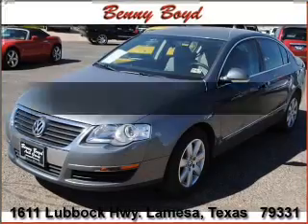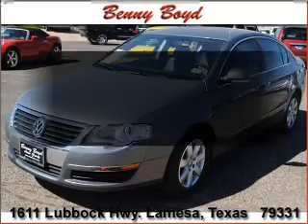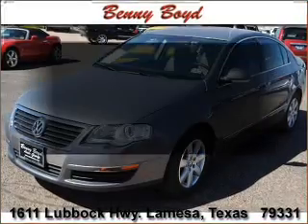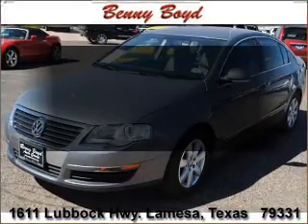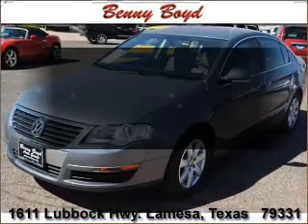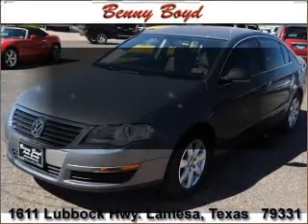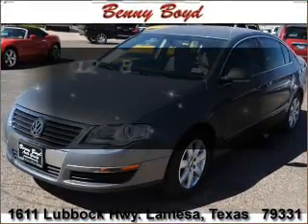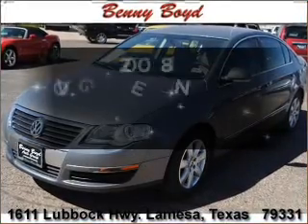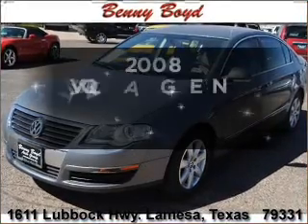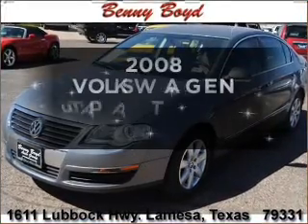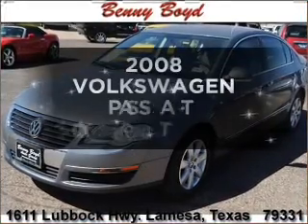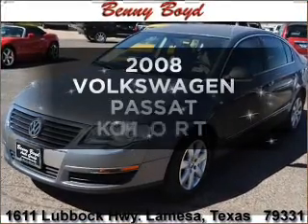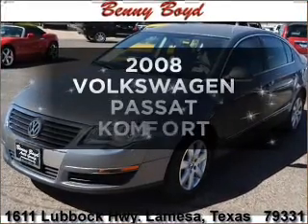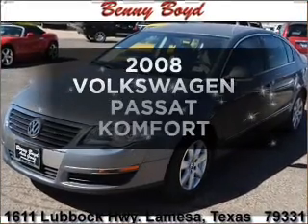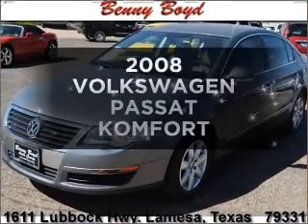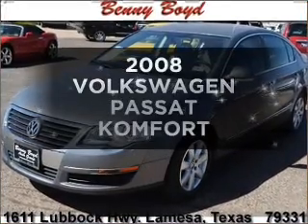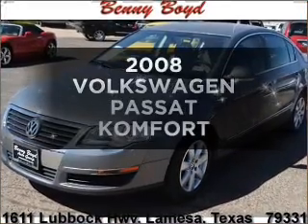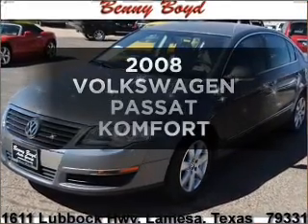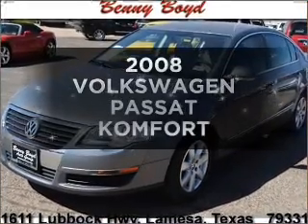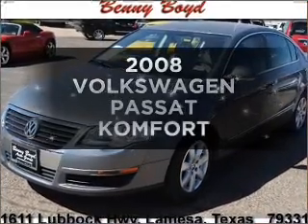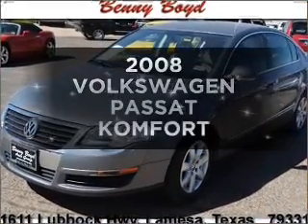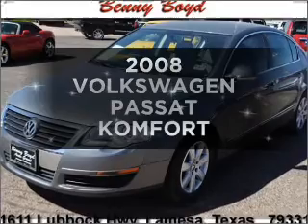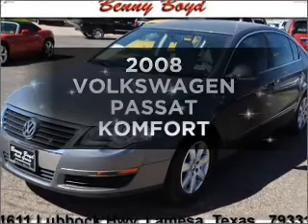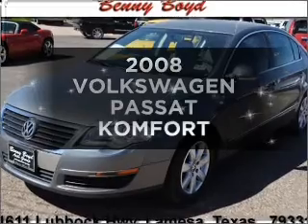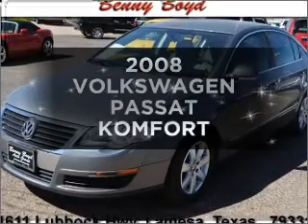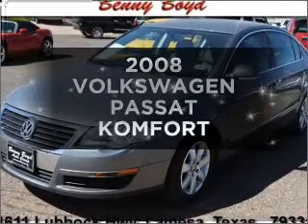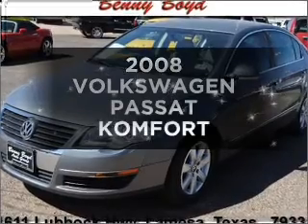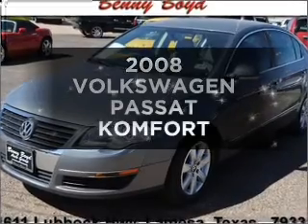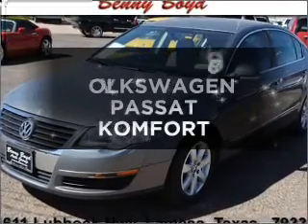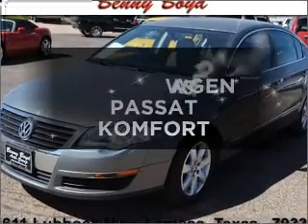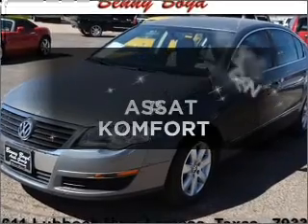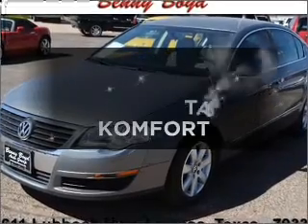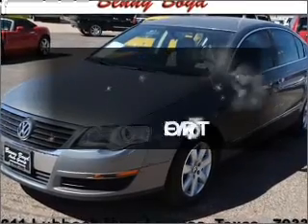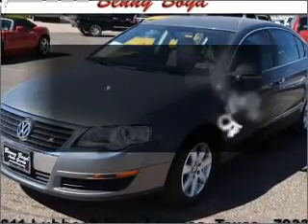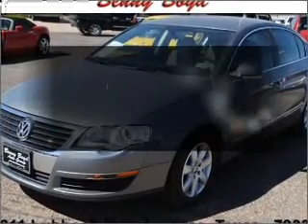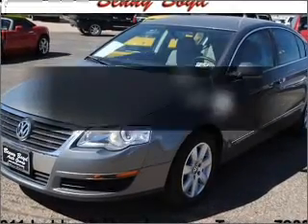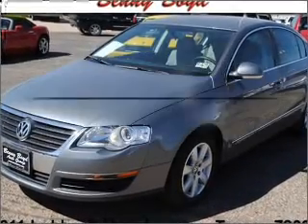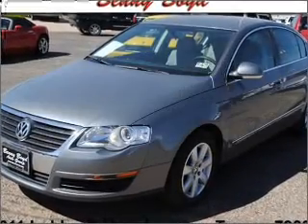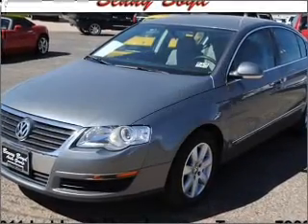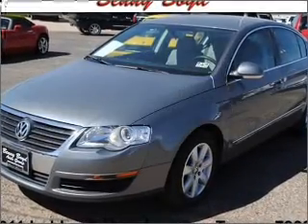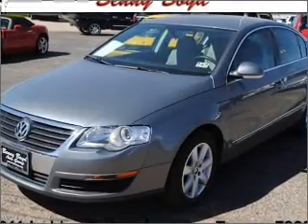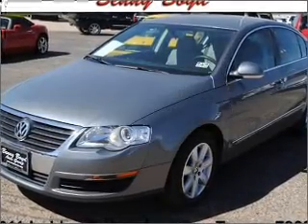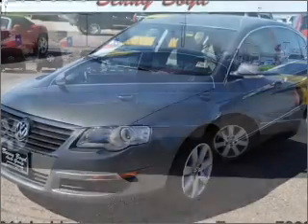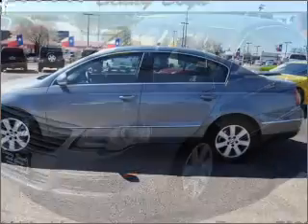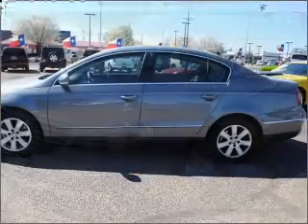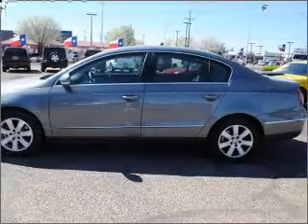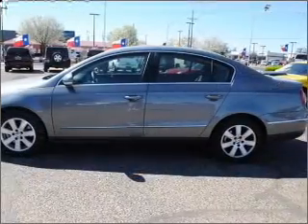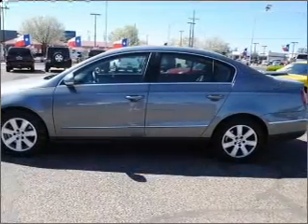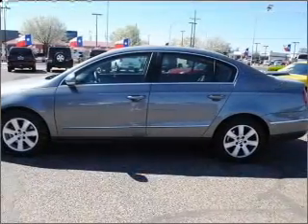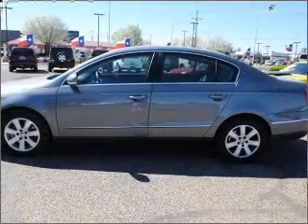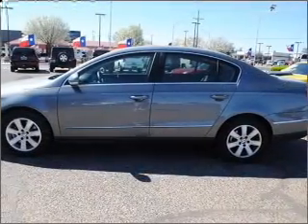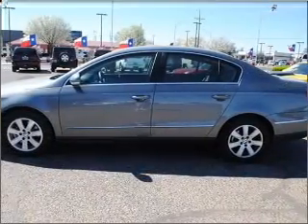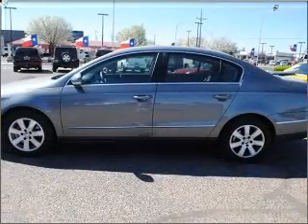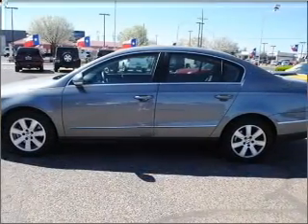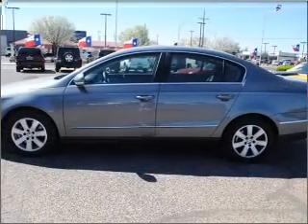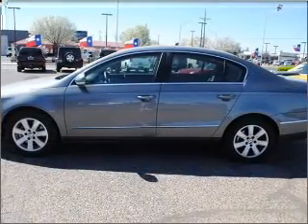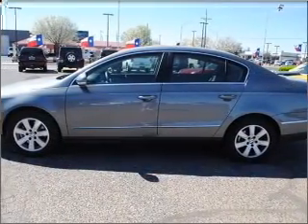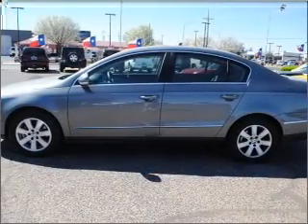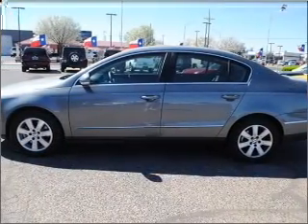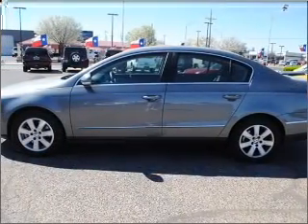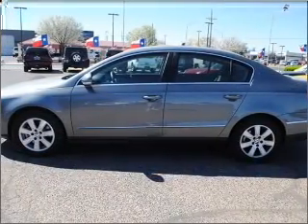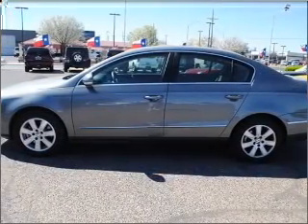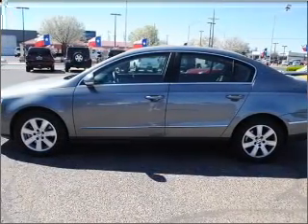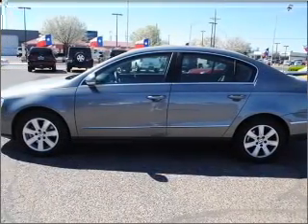Check out this 2008 Volkswagen Passat. If you're looking for a first-rate auto, this one could be yours today.